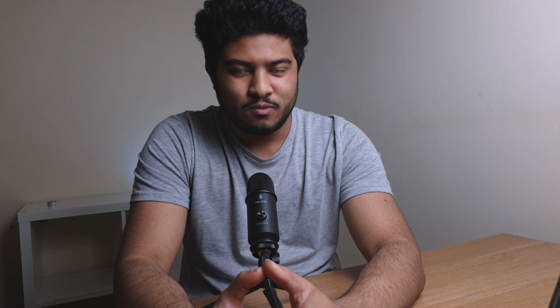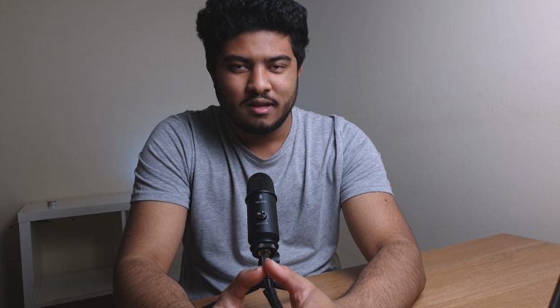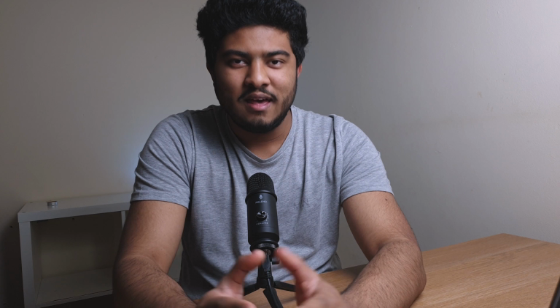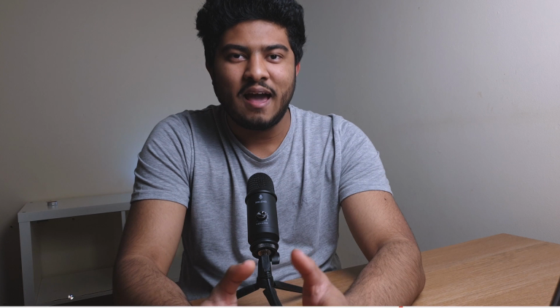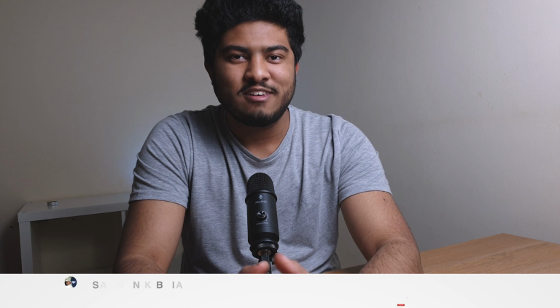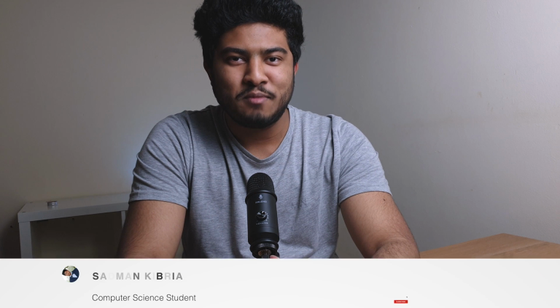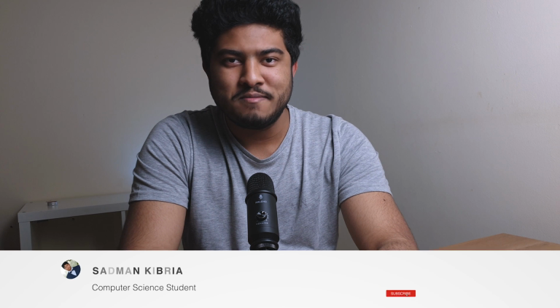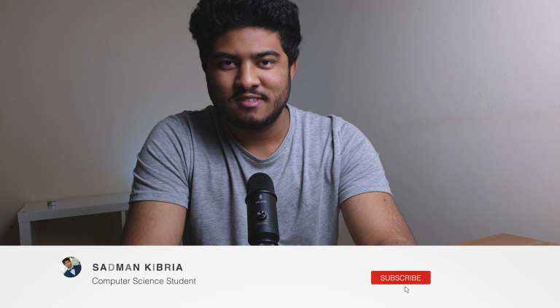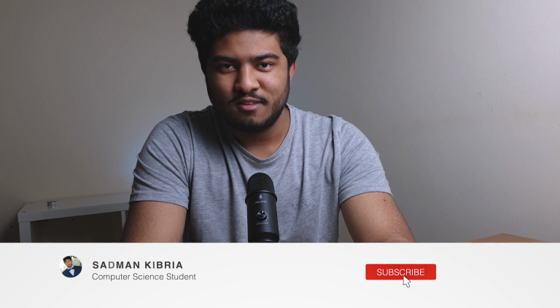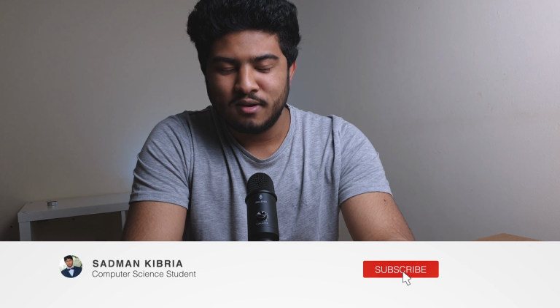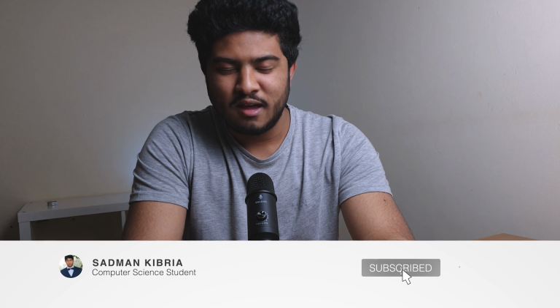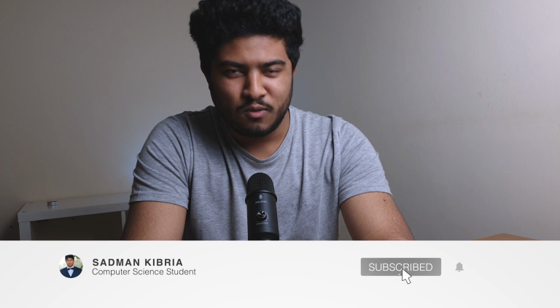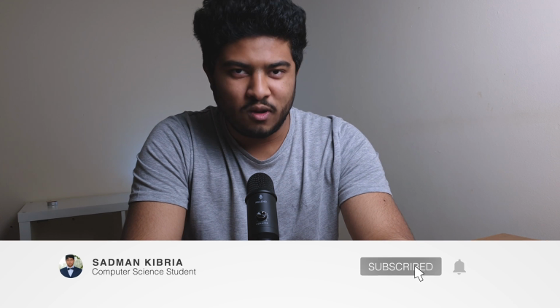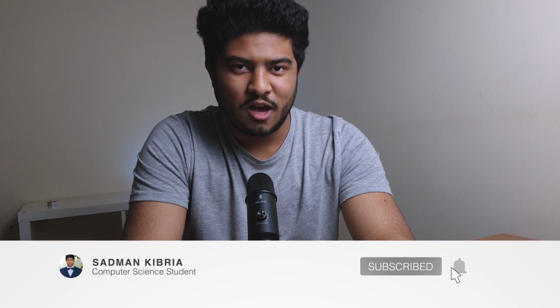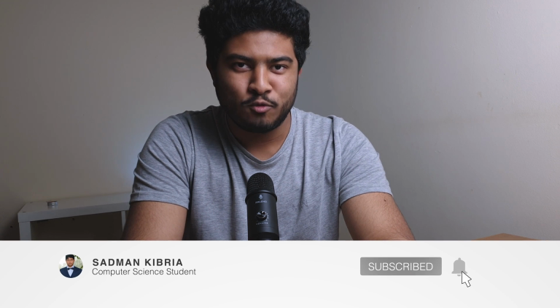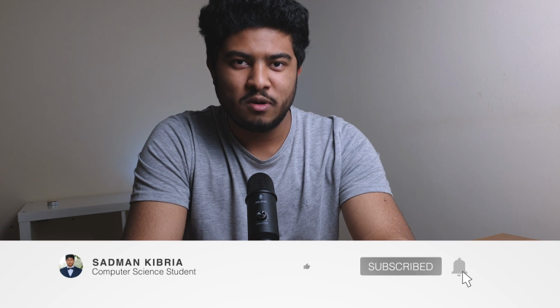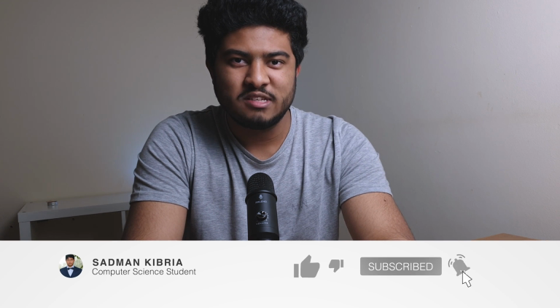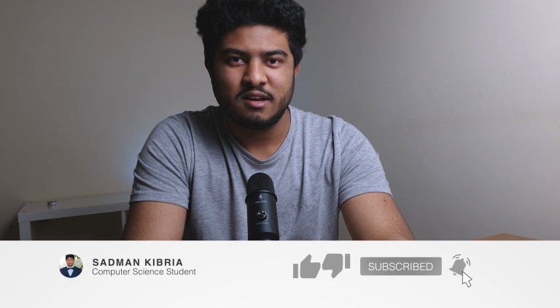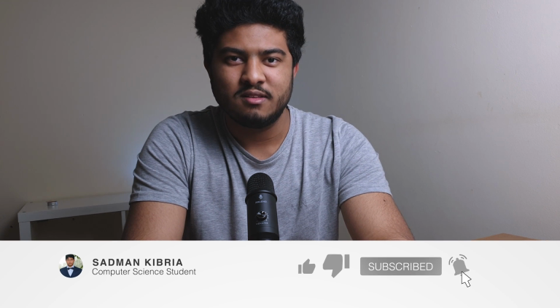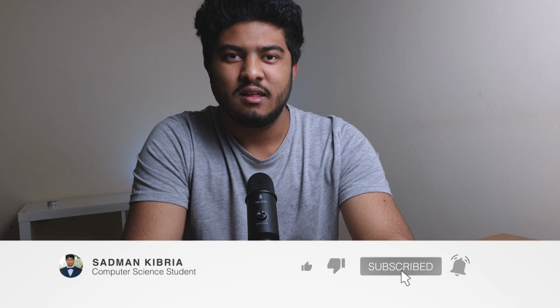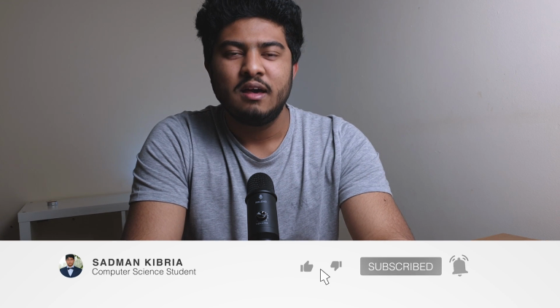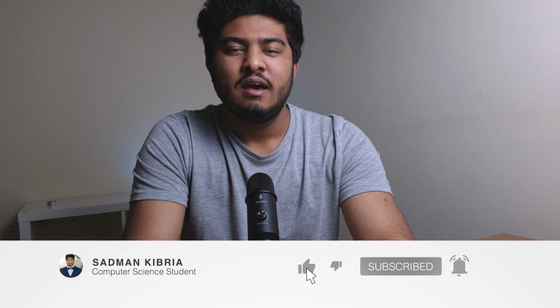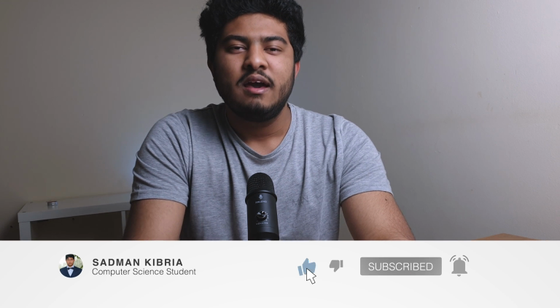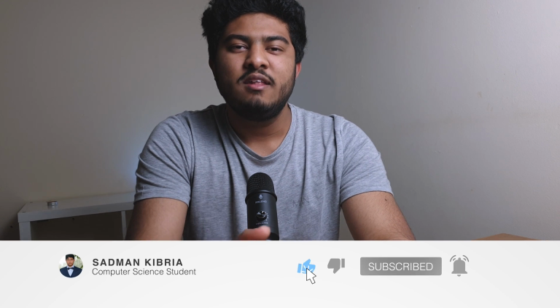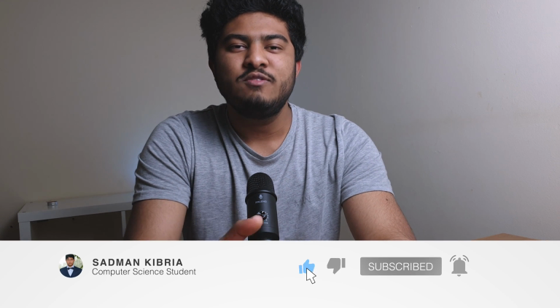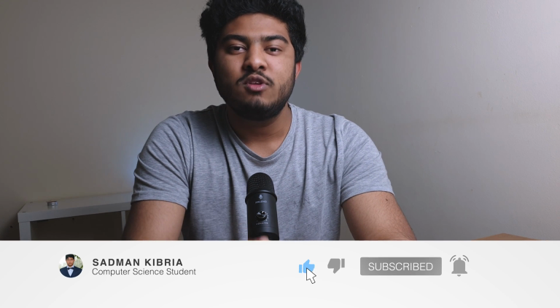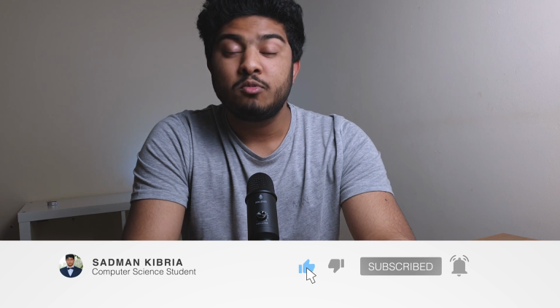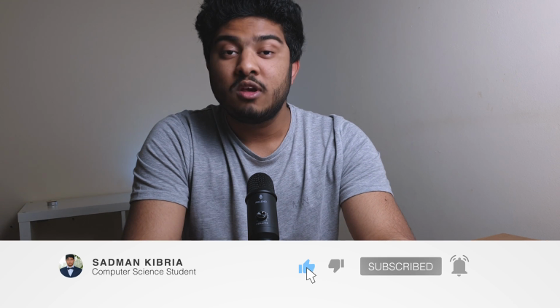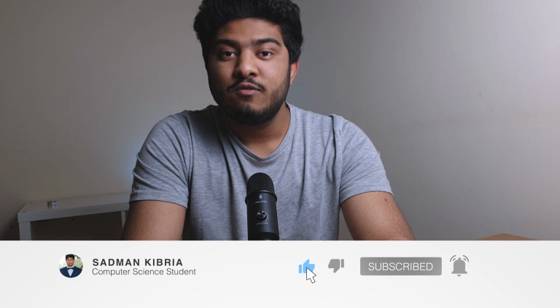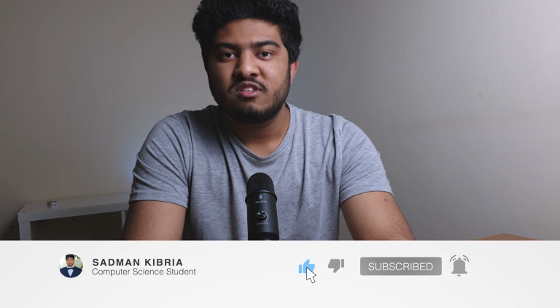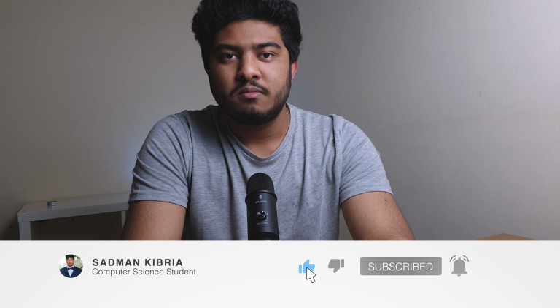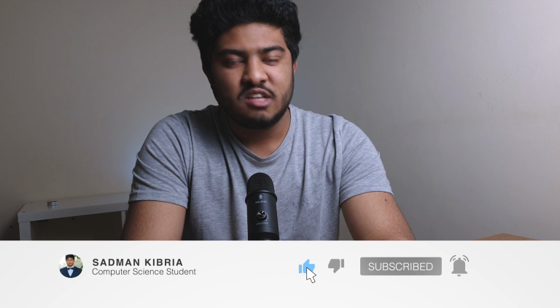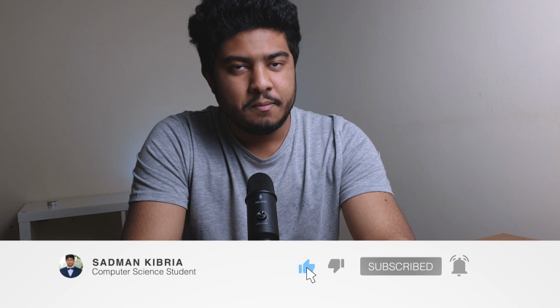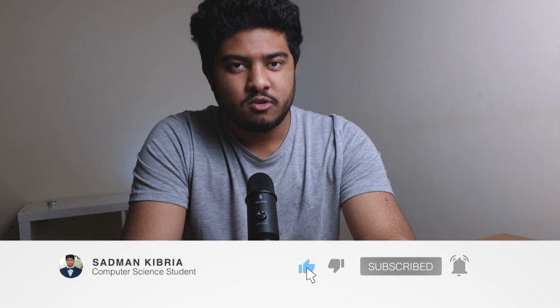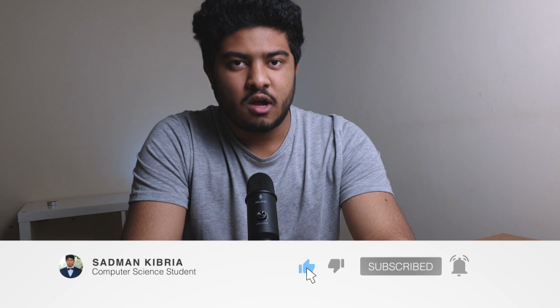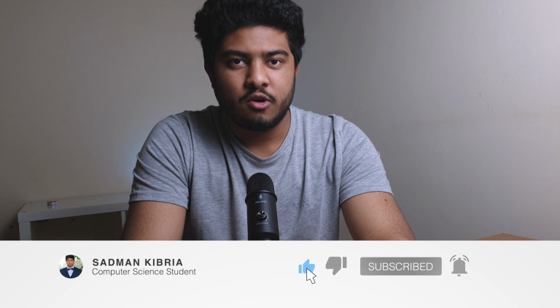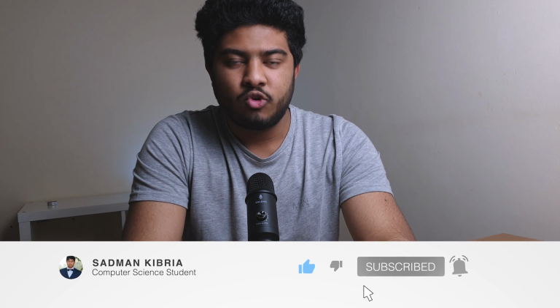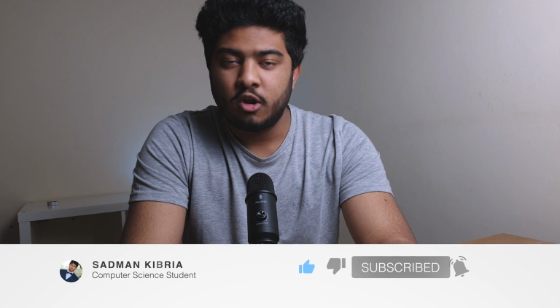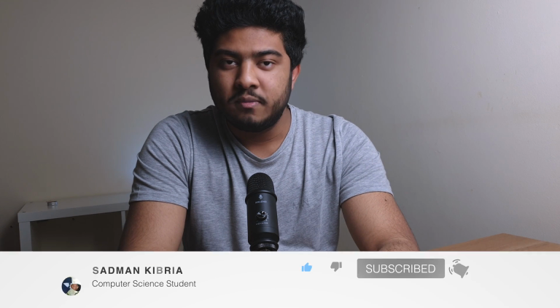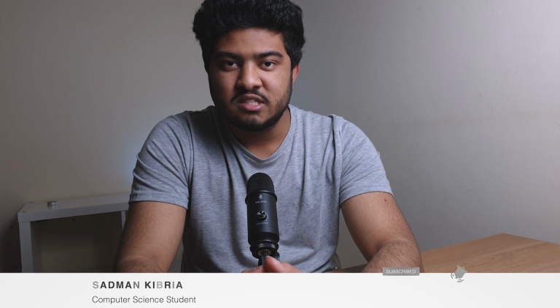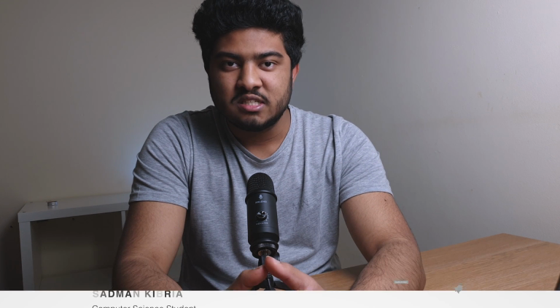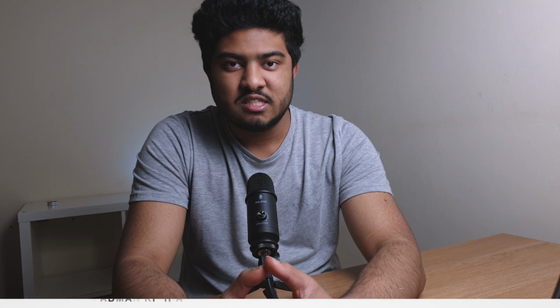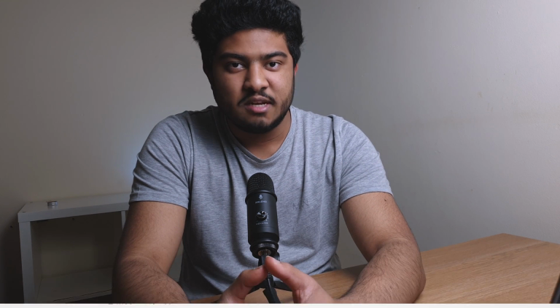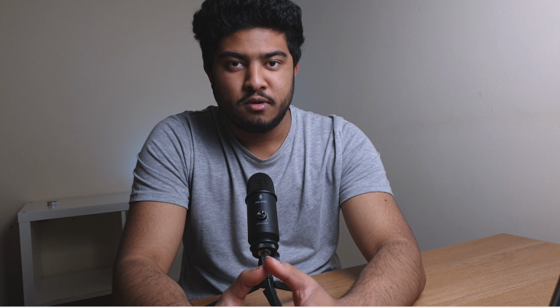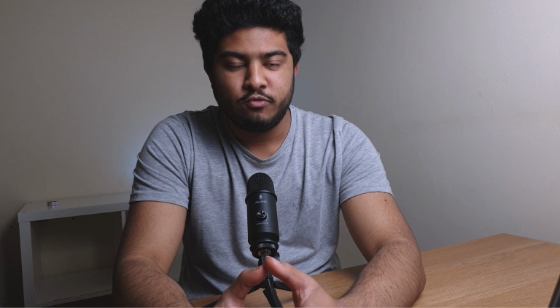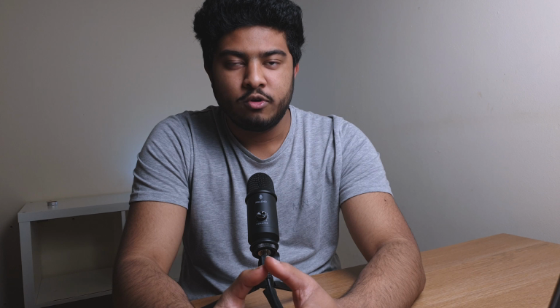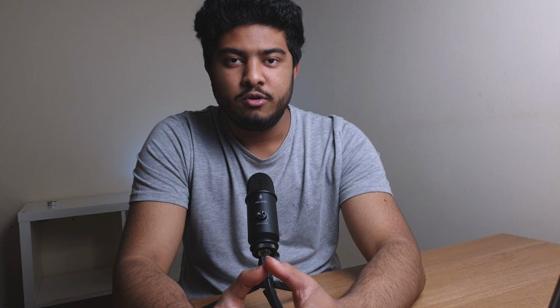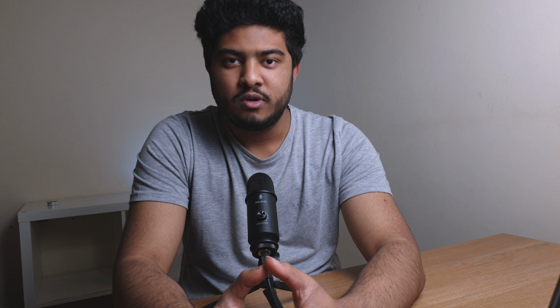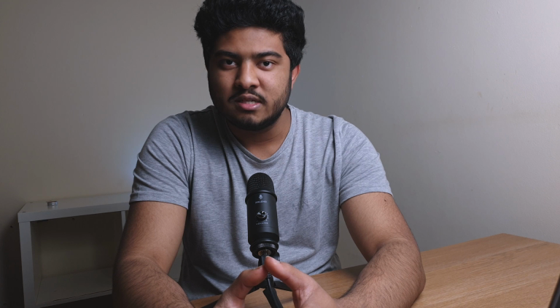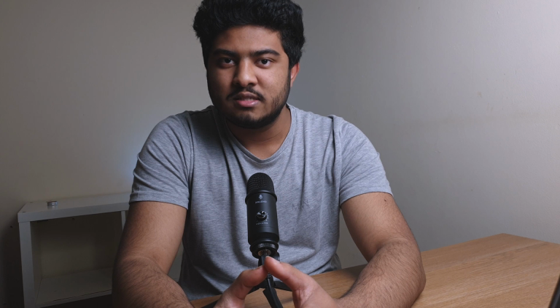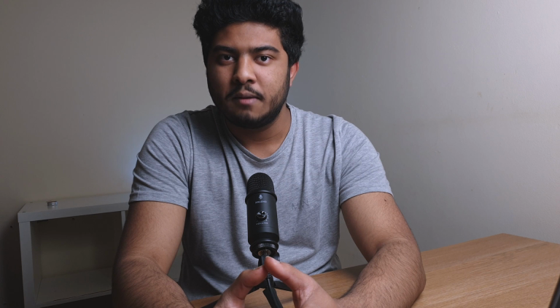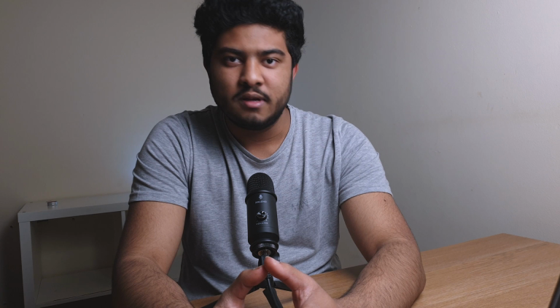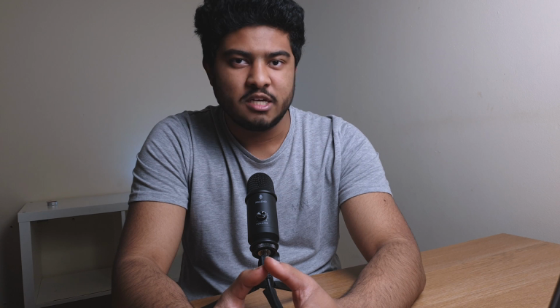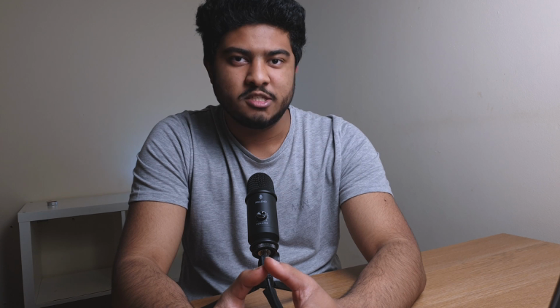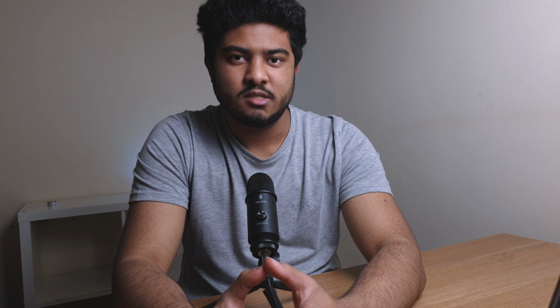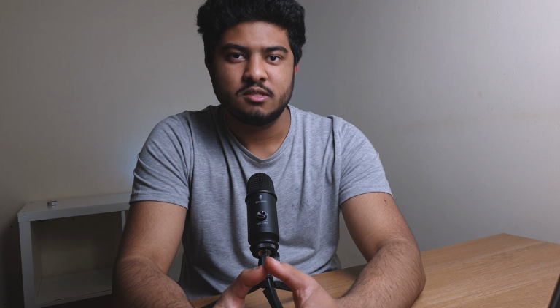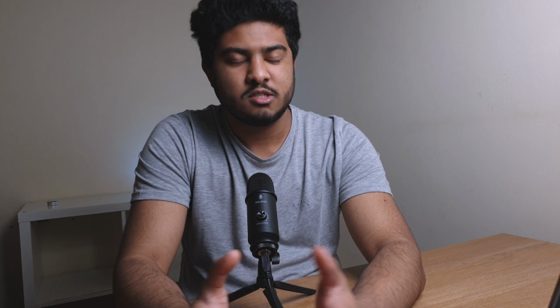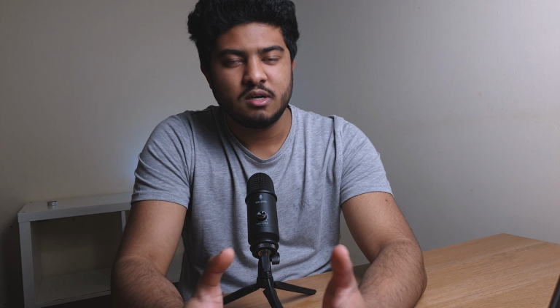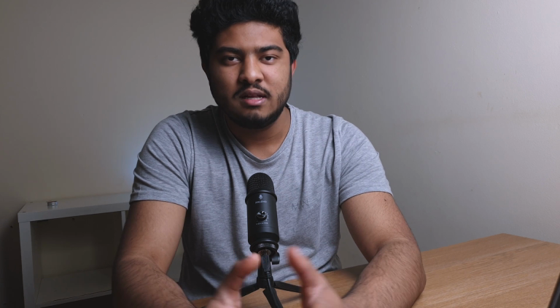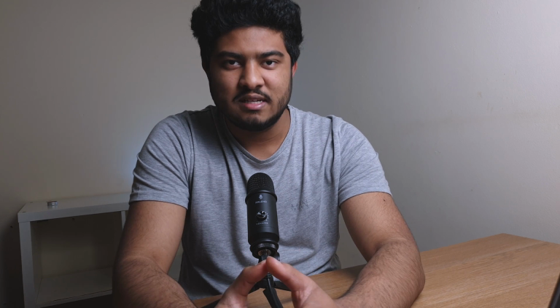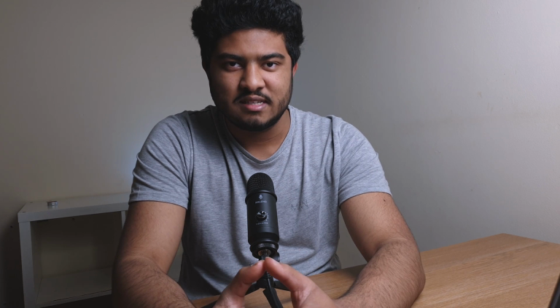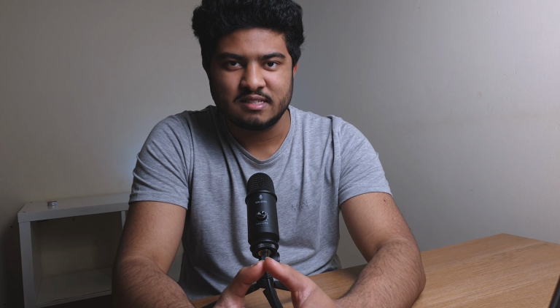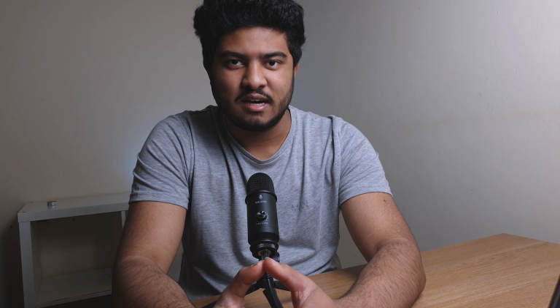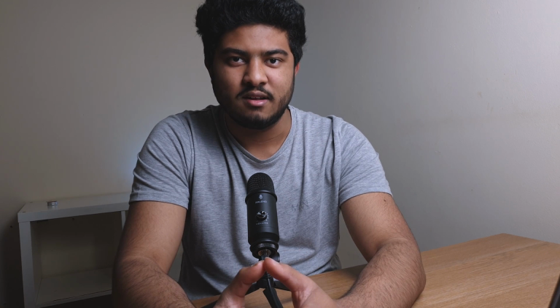Hey guys, my name is Sadman and welcome to my channel. In this video I'm going to give you some tips on how to write a personal statement for your UCAS application. So let's get started.